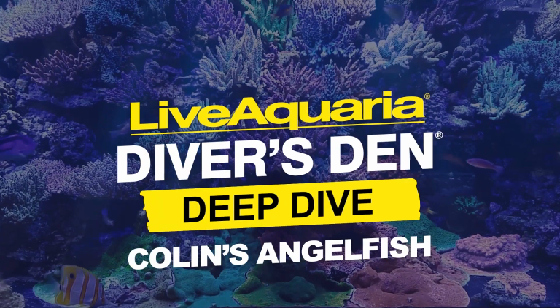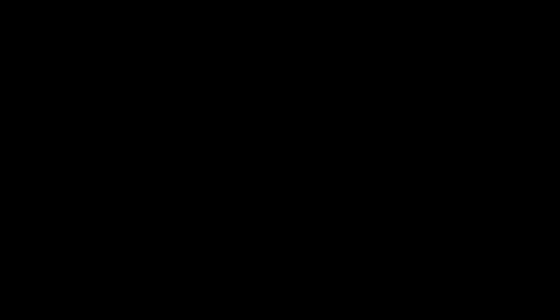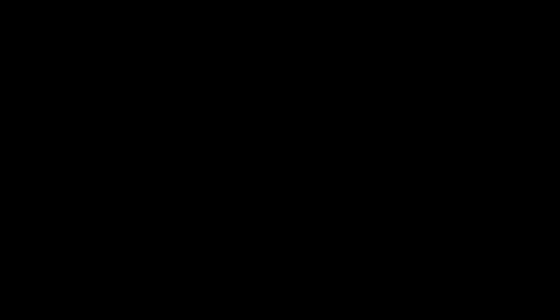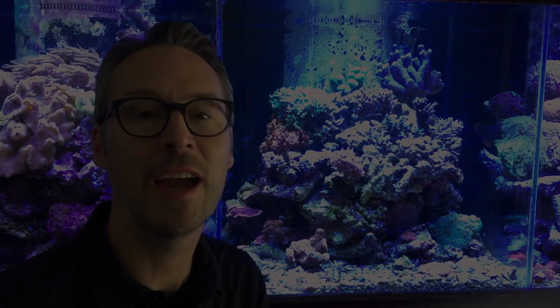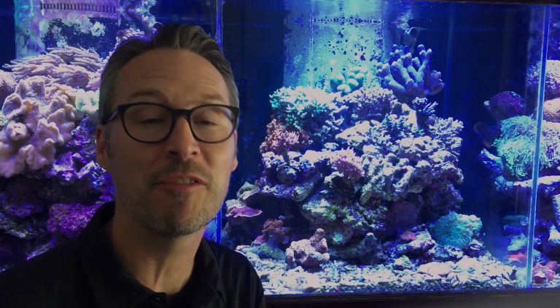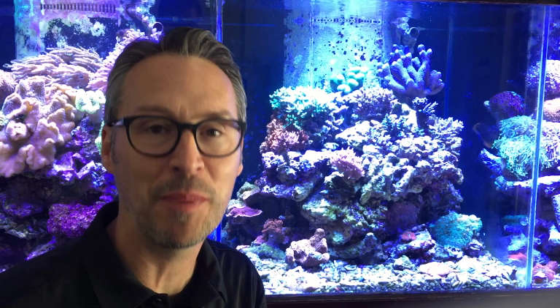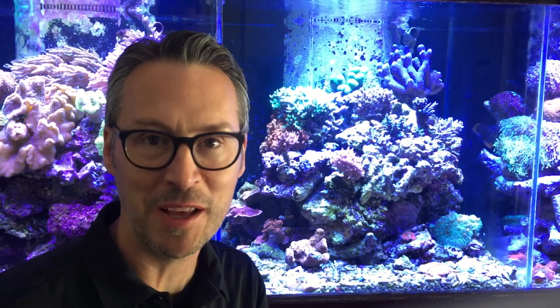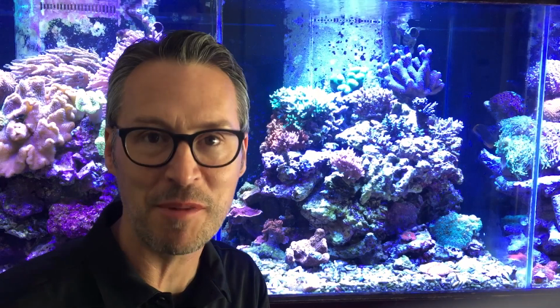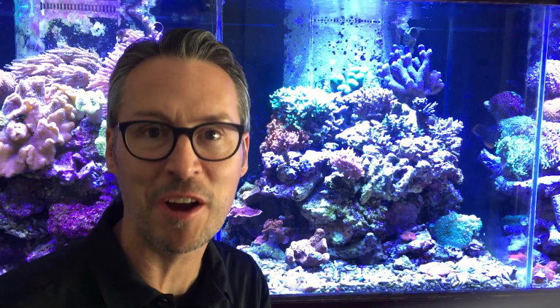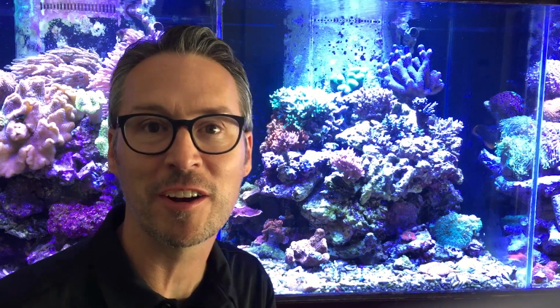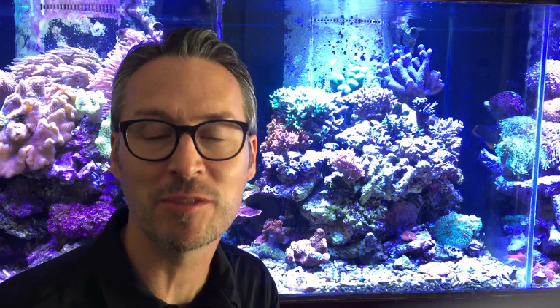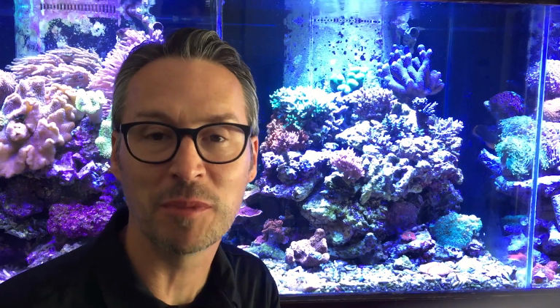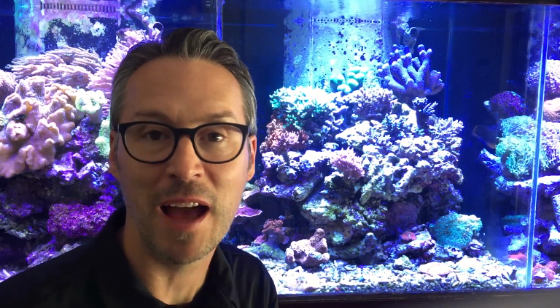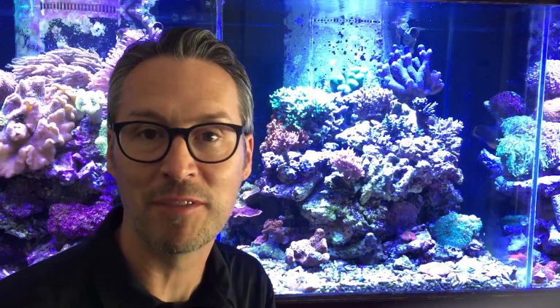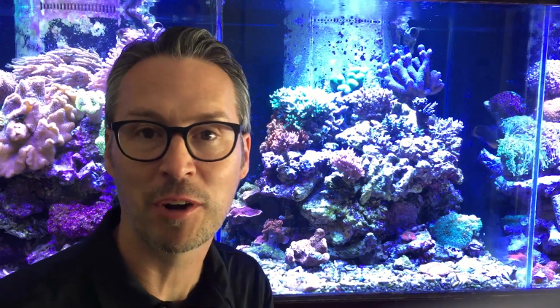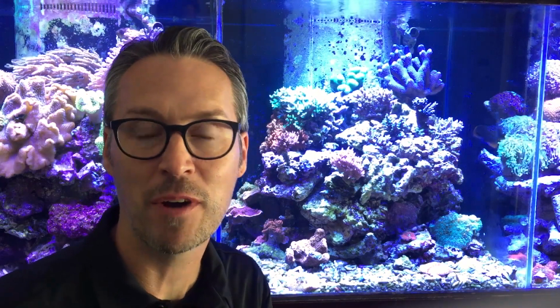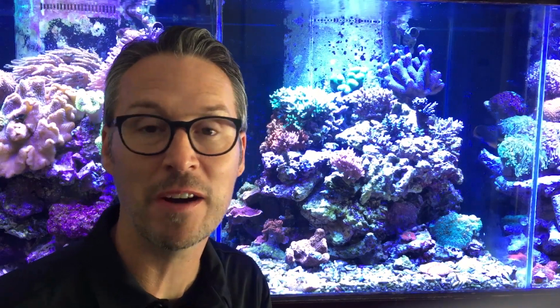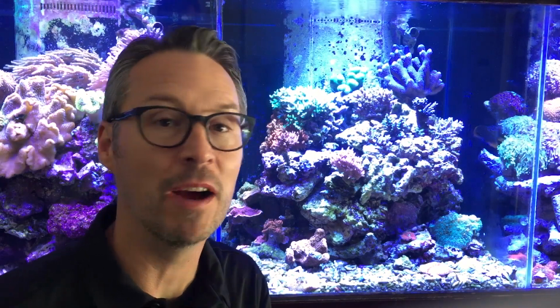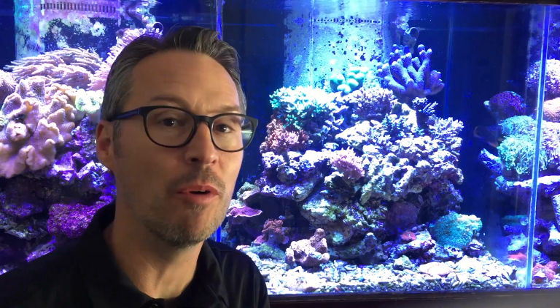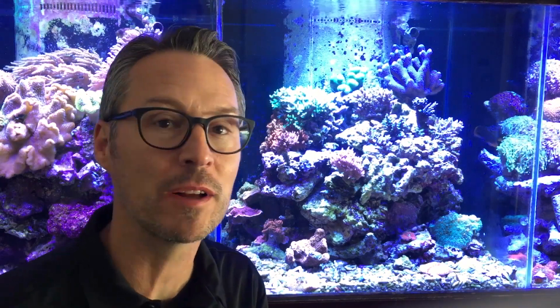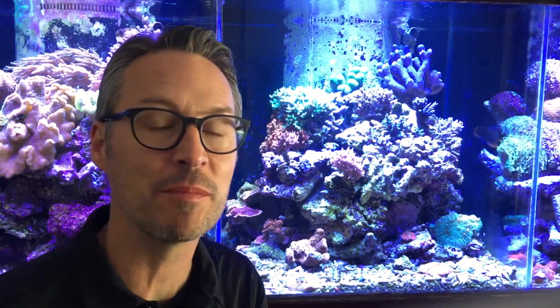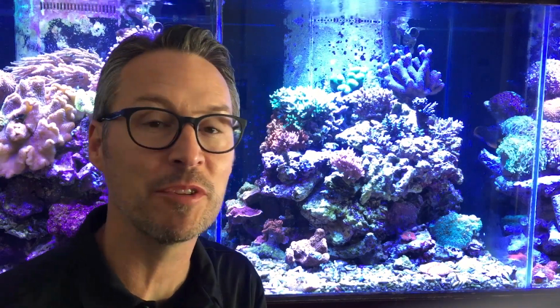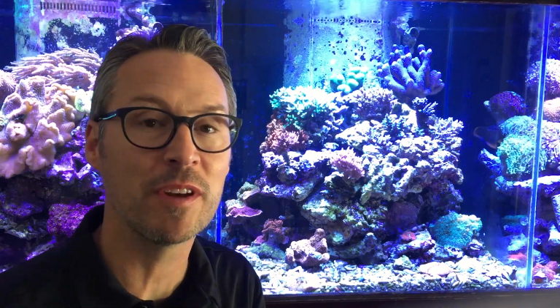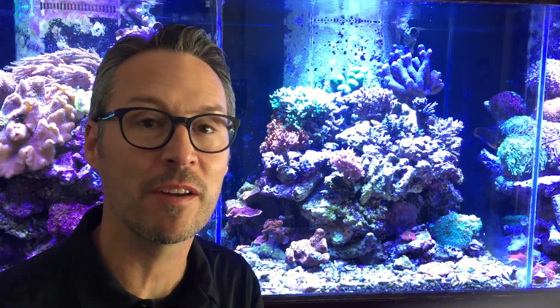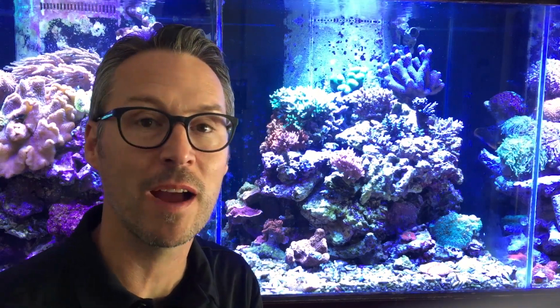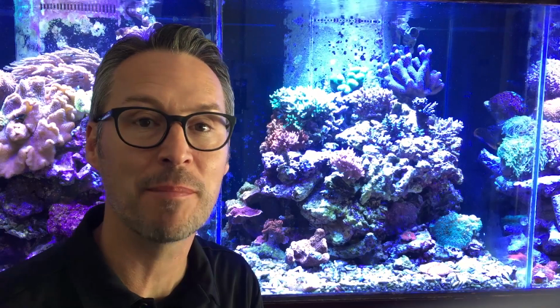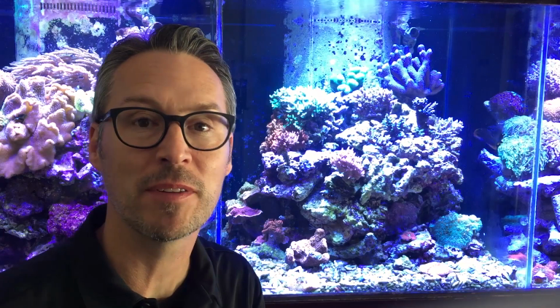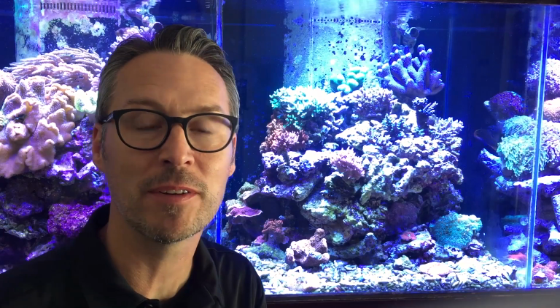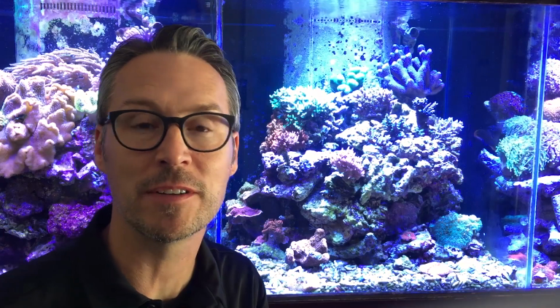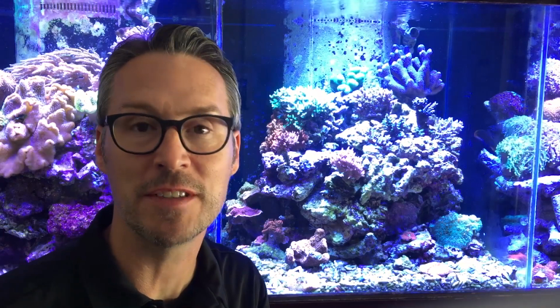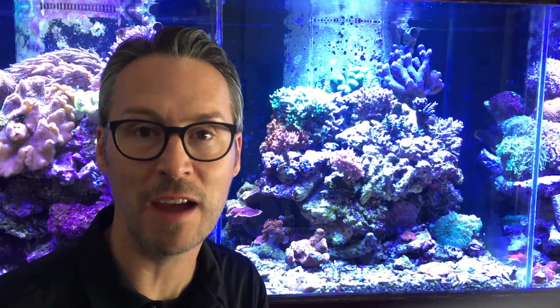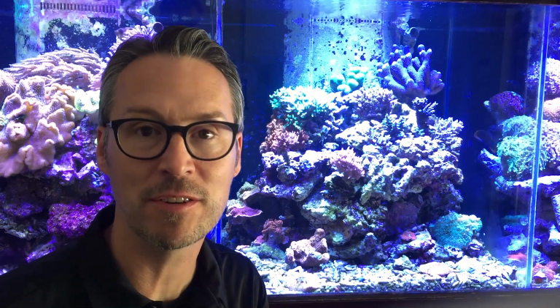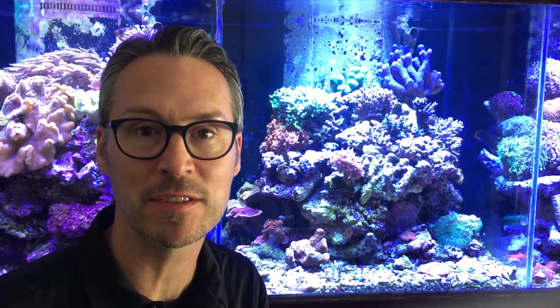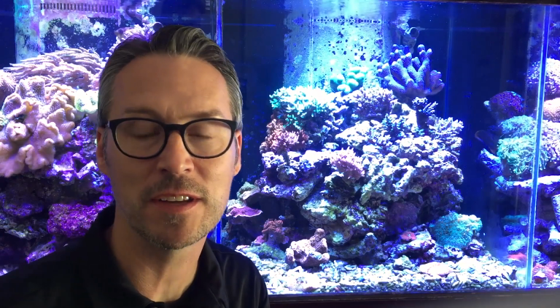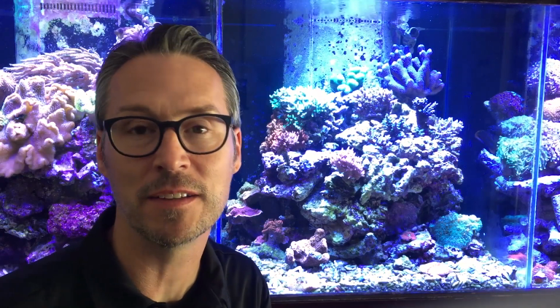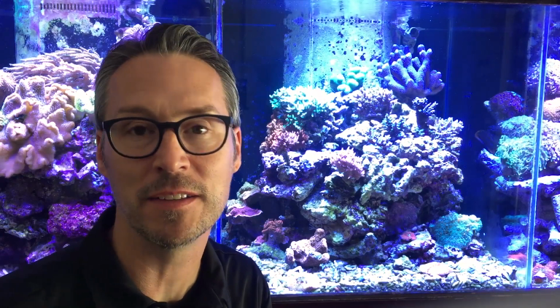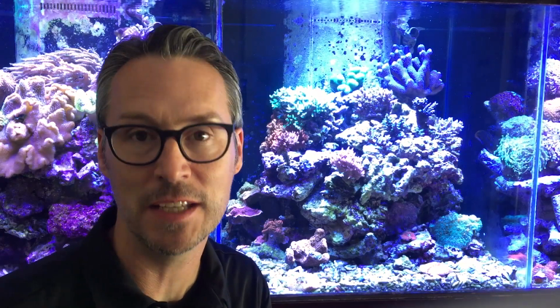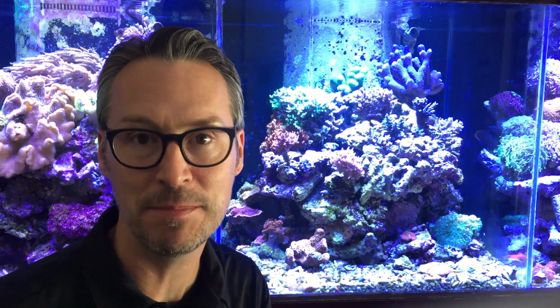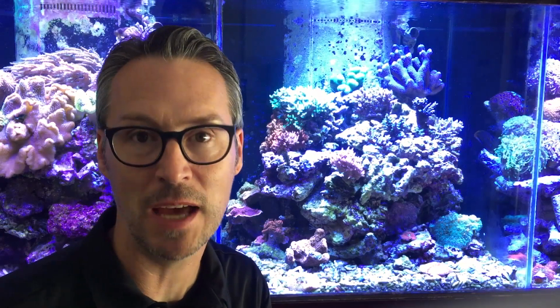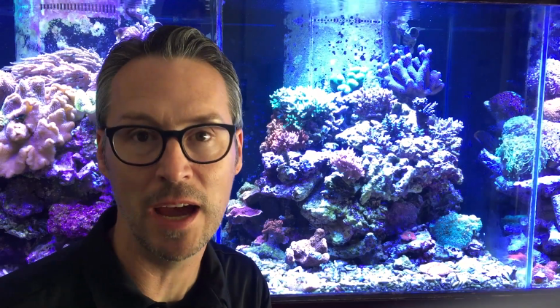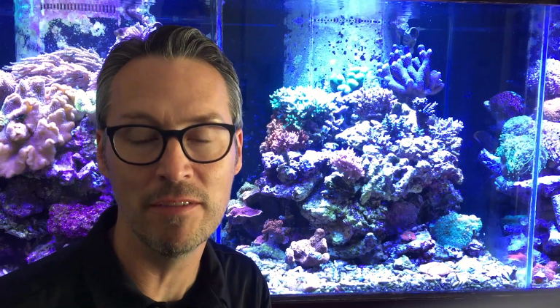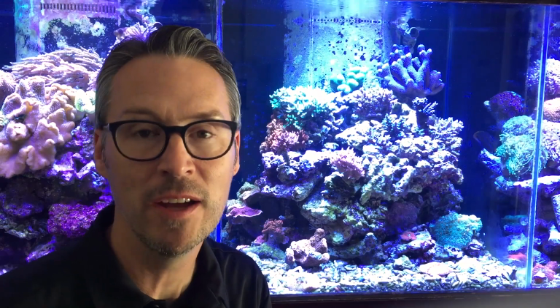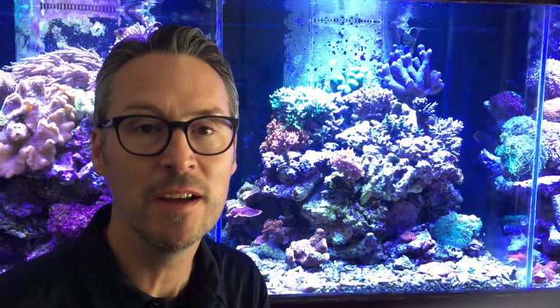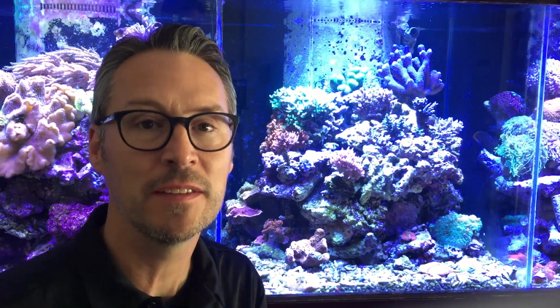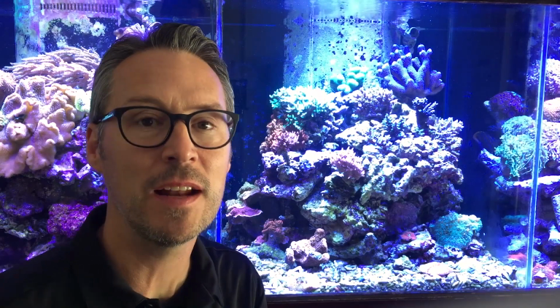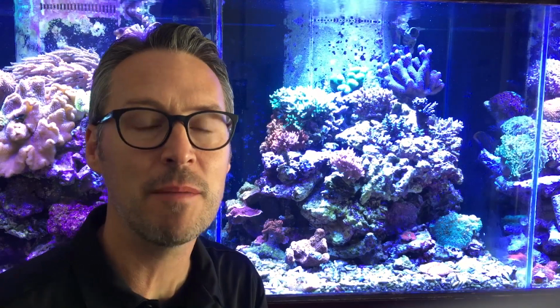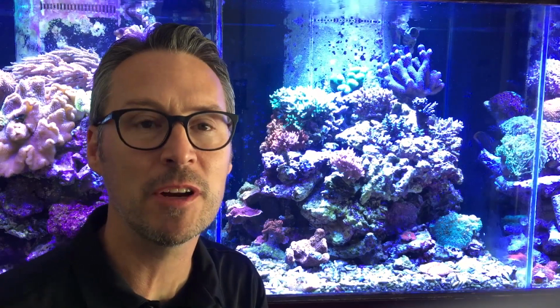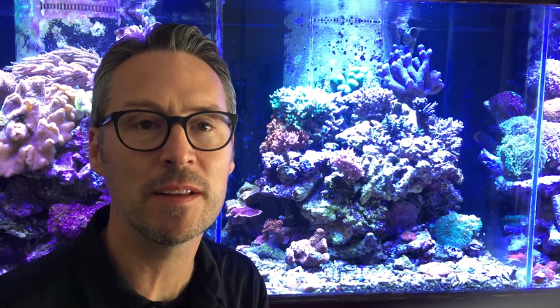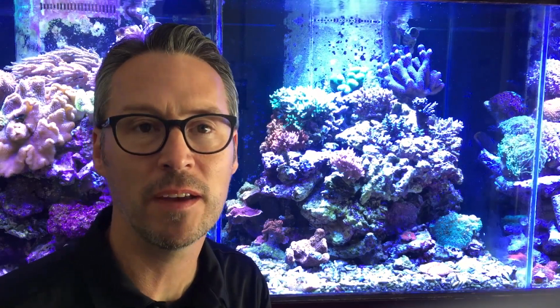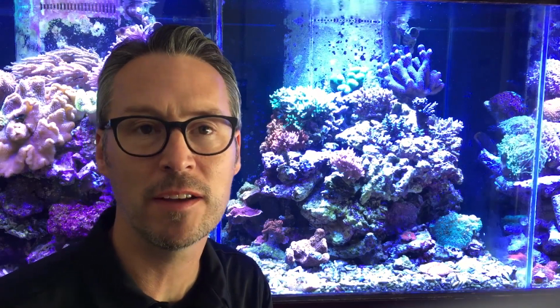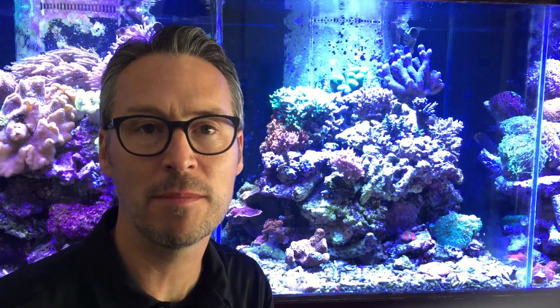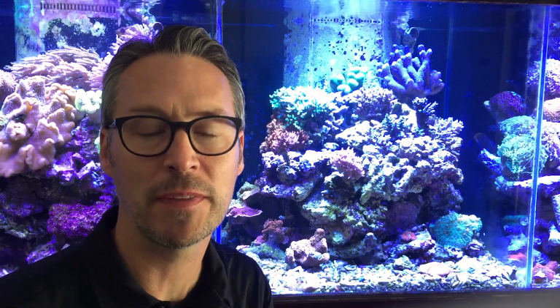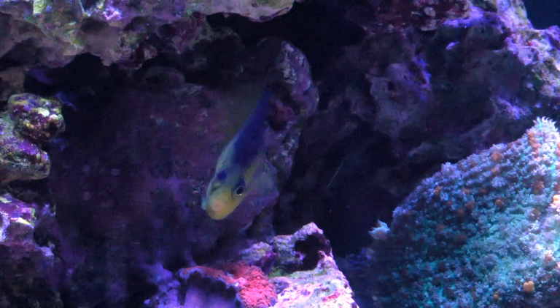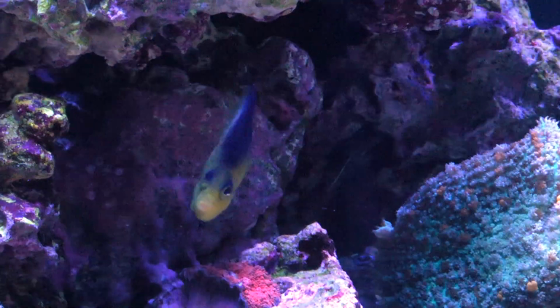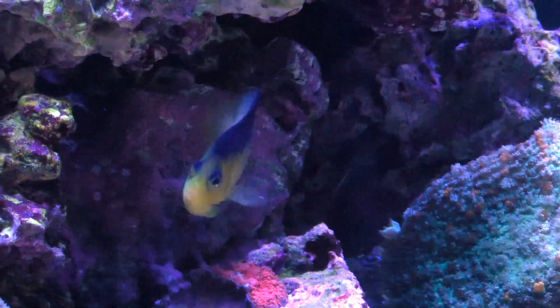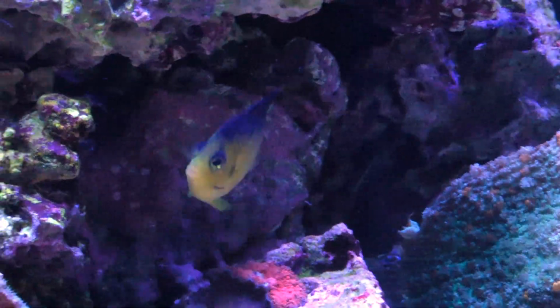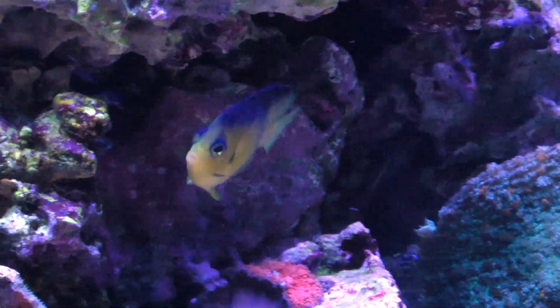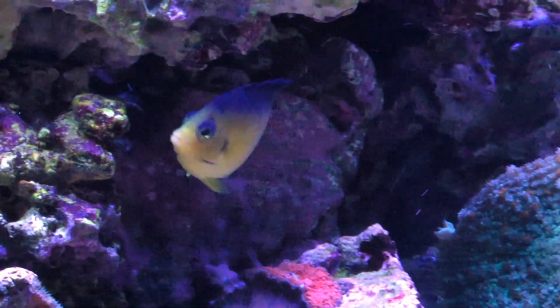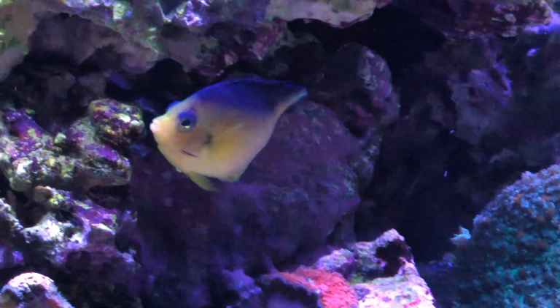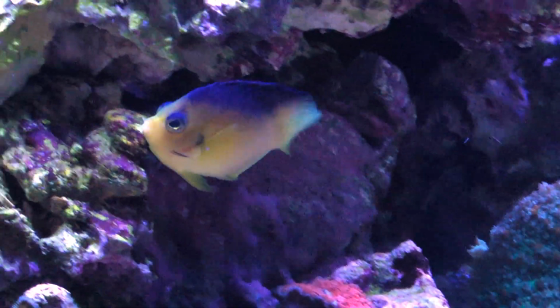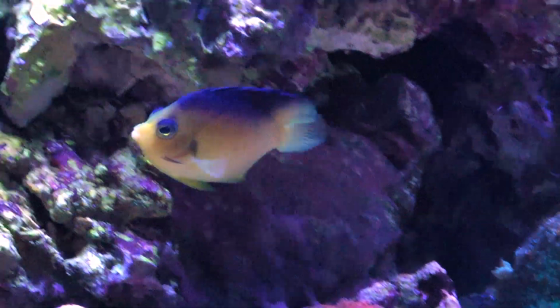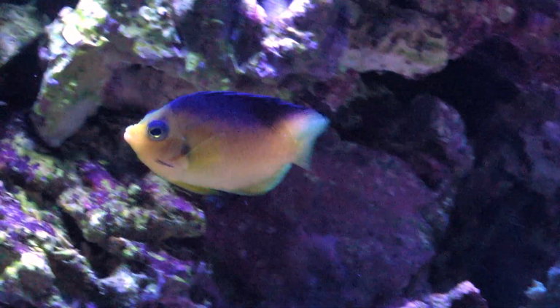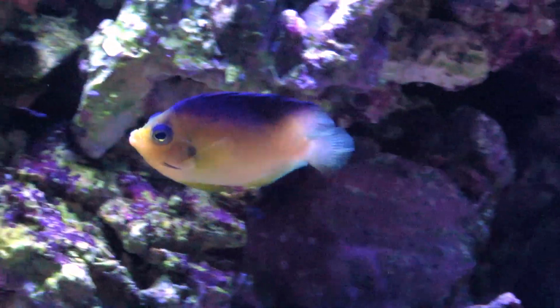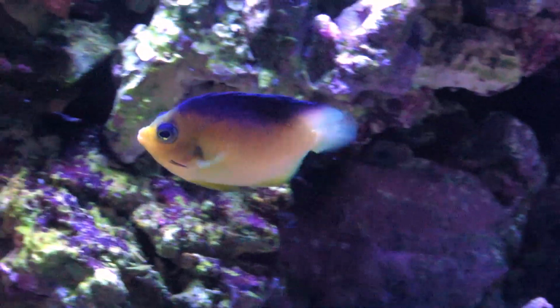Hey everybody, I'm Eric from LiveAquaria. Welcome to another episode of Divers Den Deep Dive. Today I'm here to tell you about the Collins Angelfish.